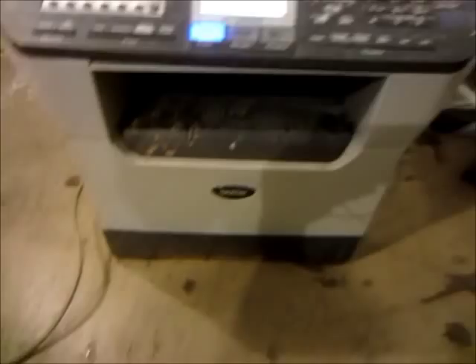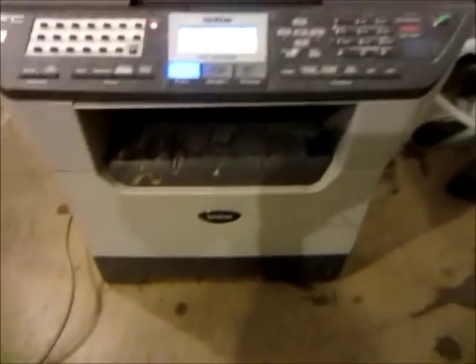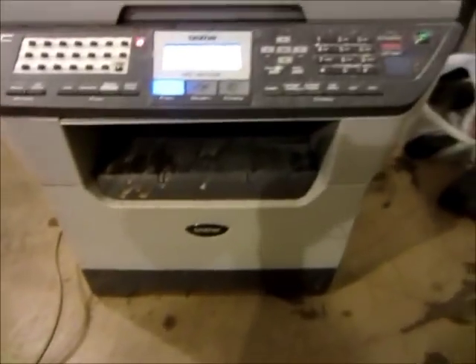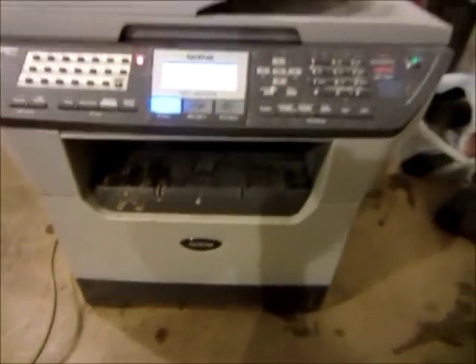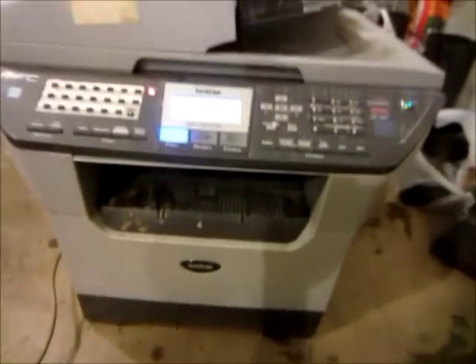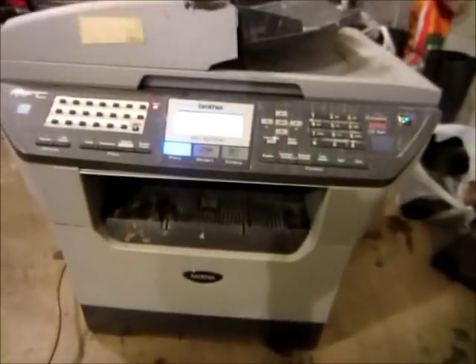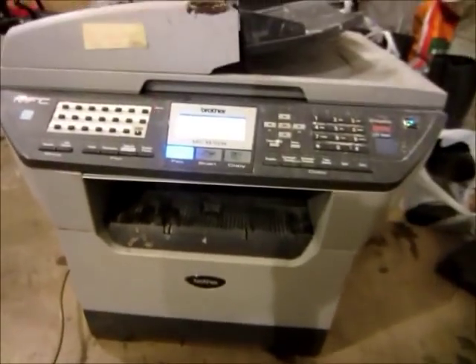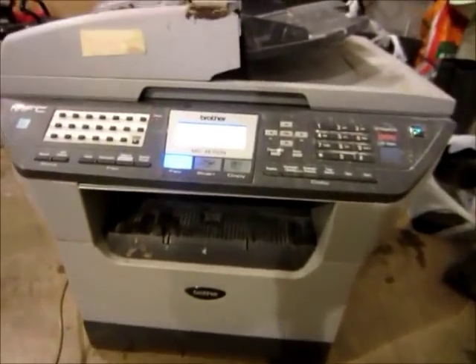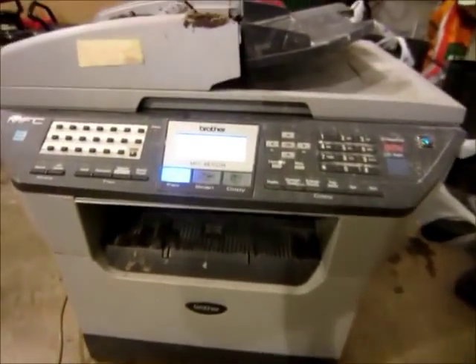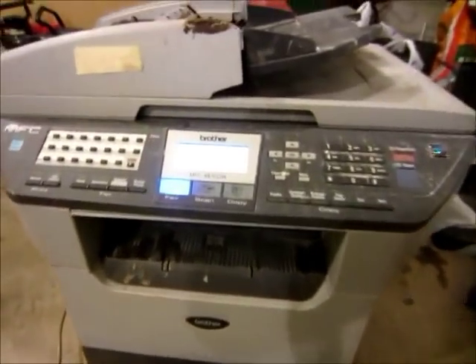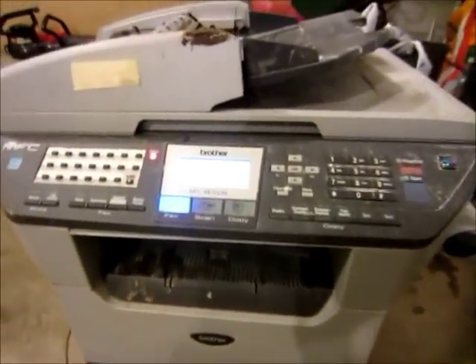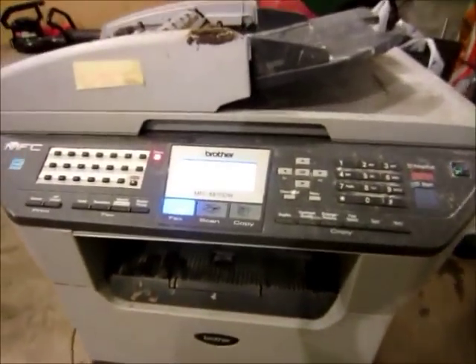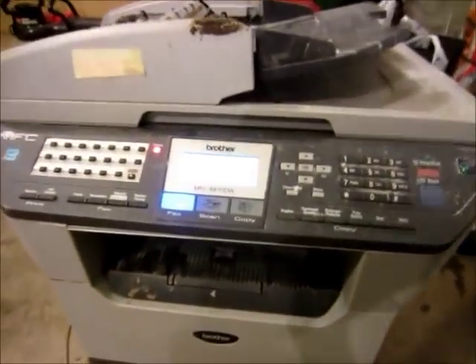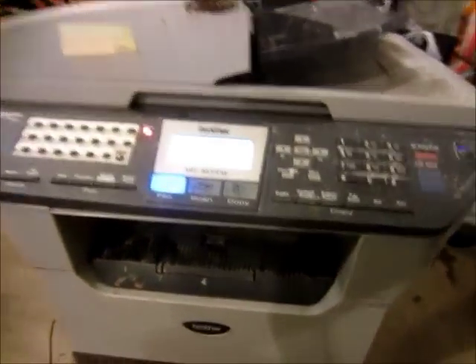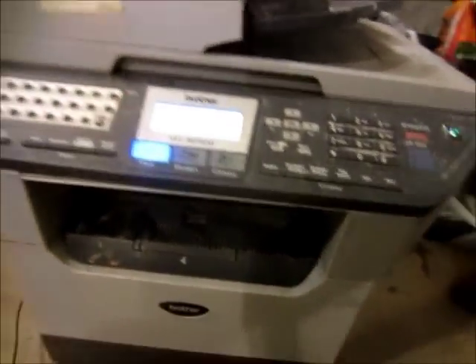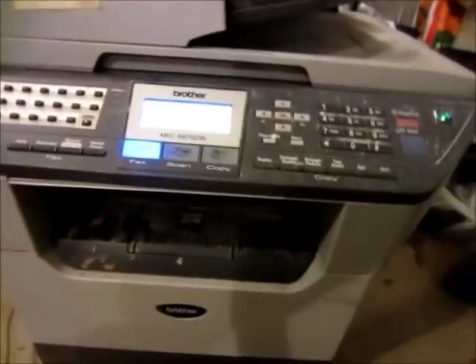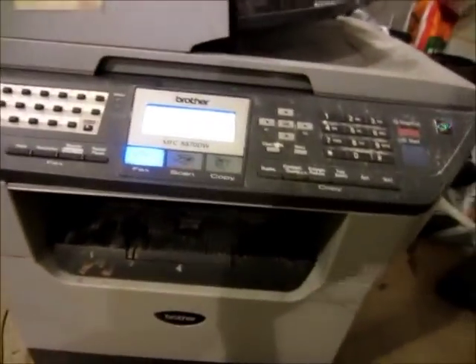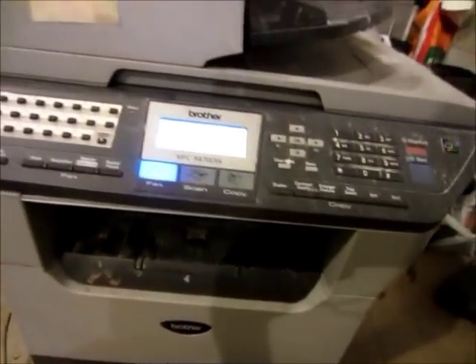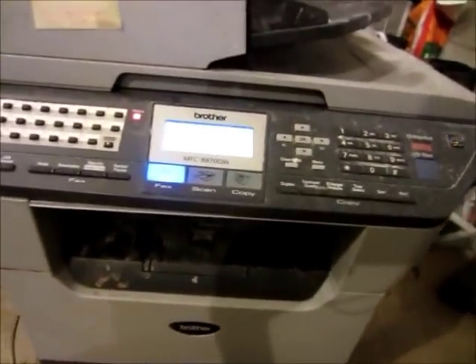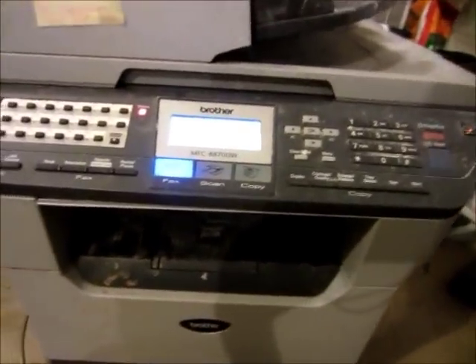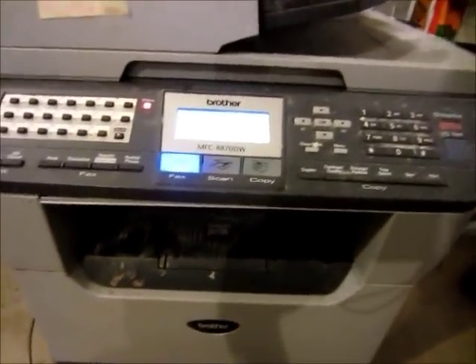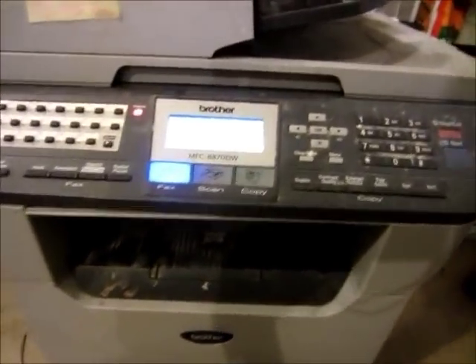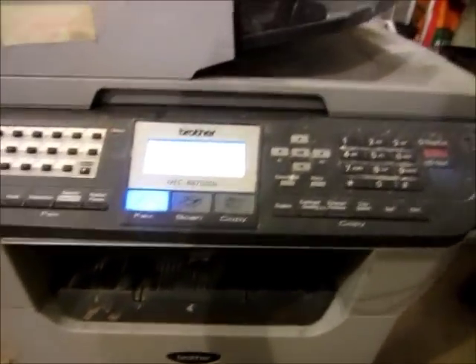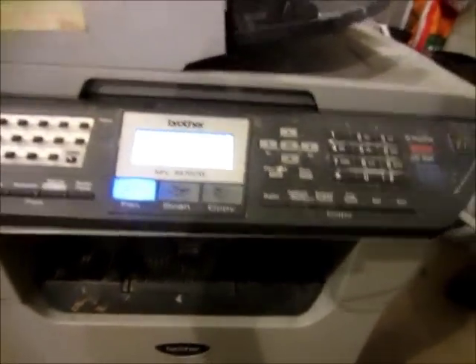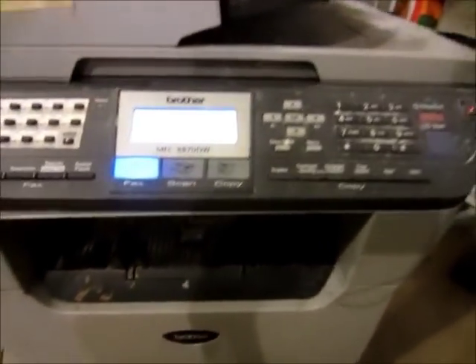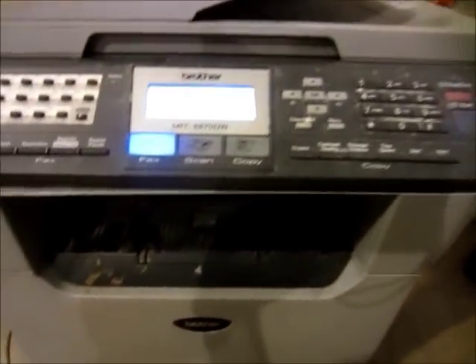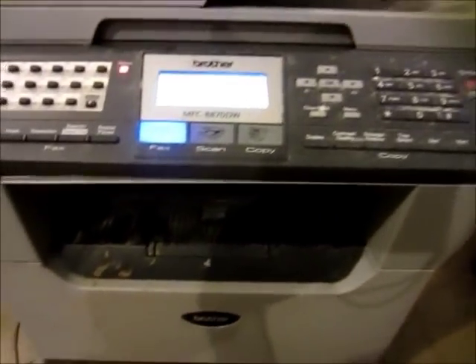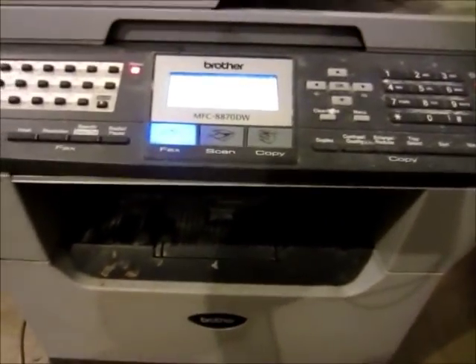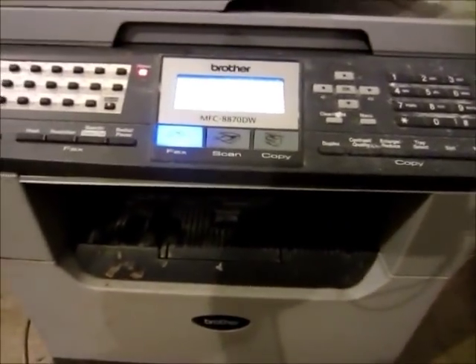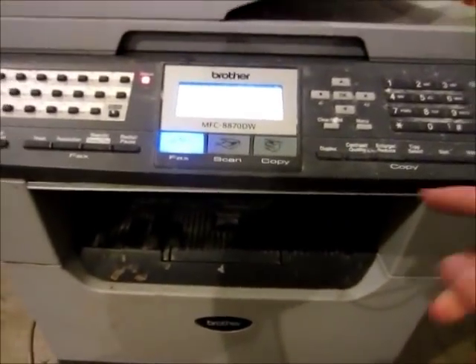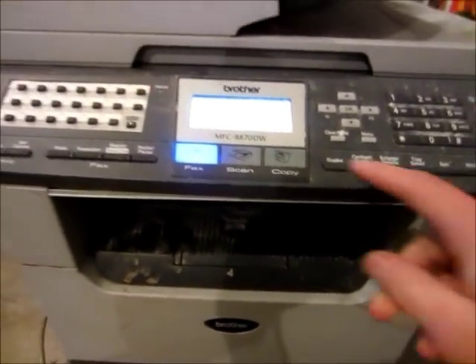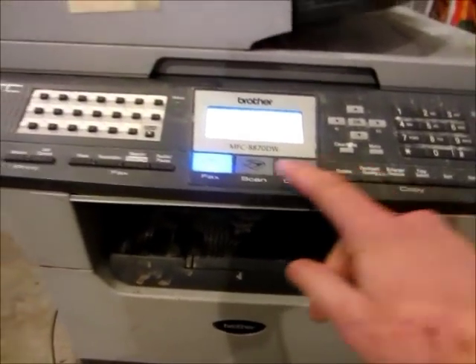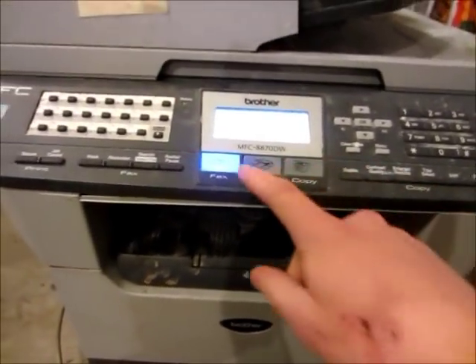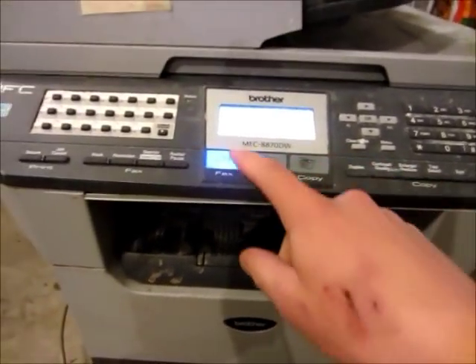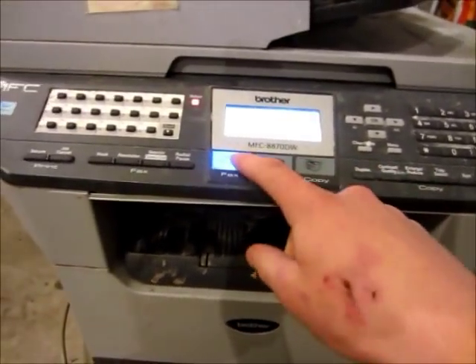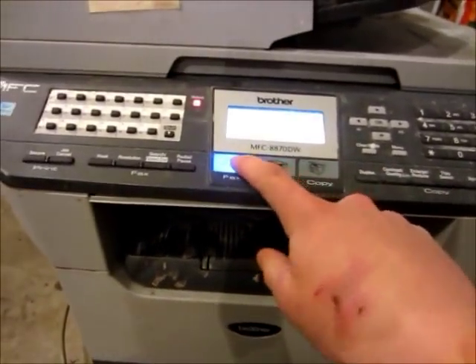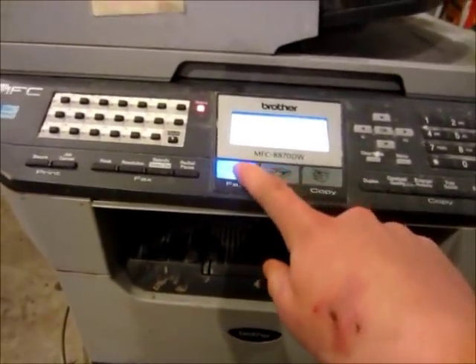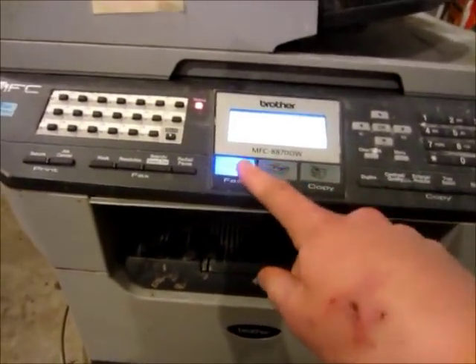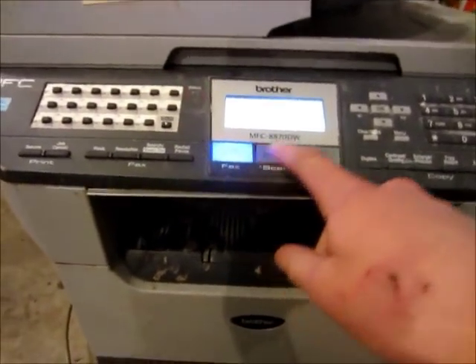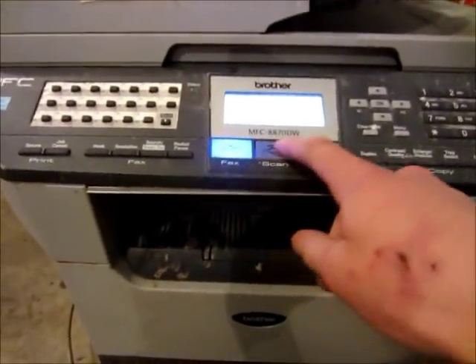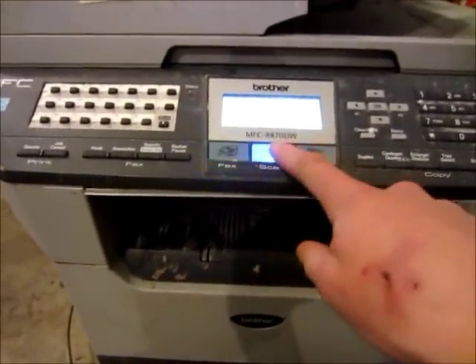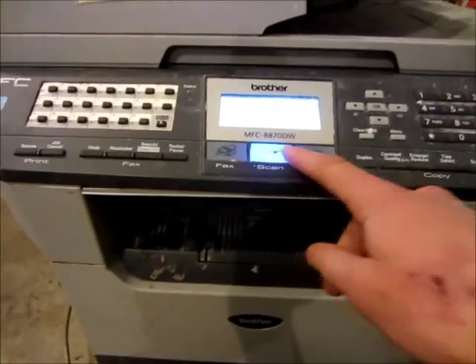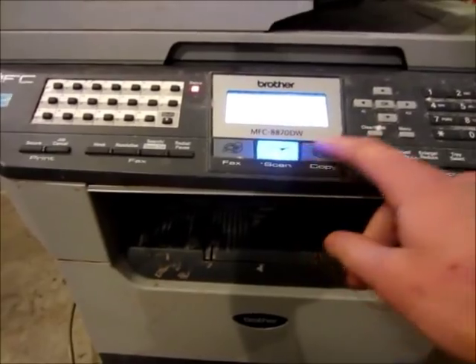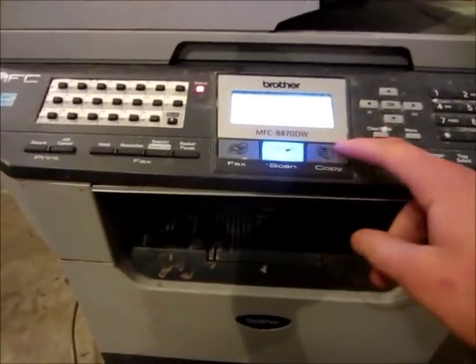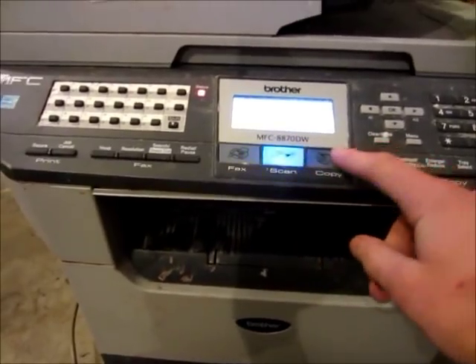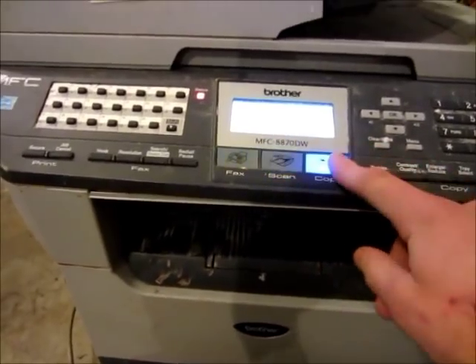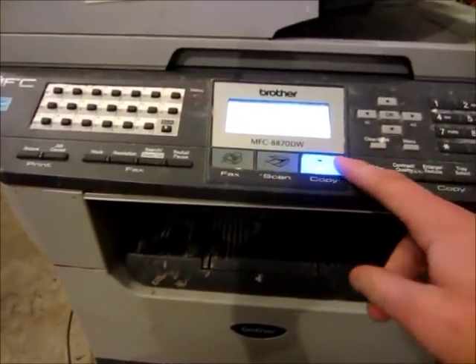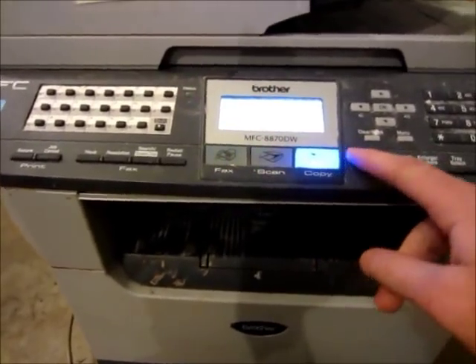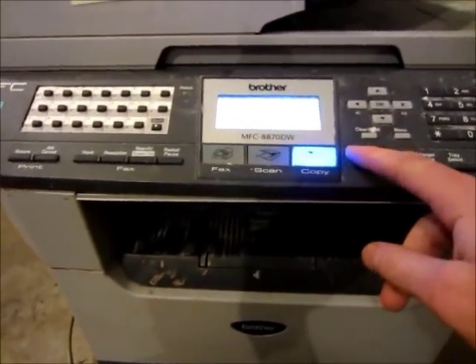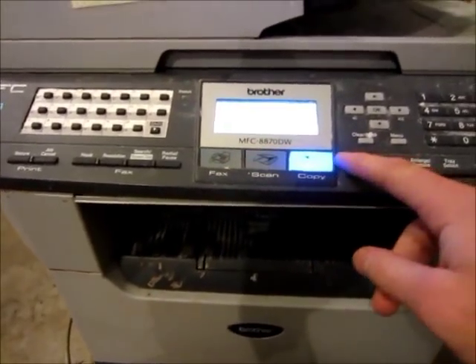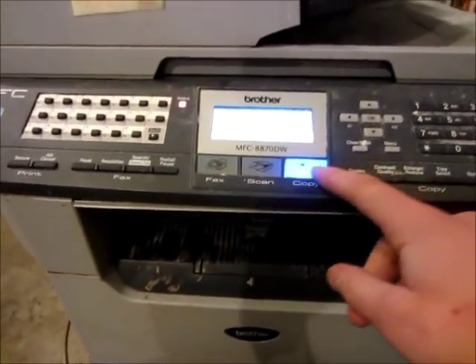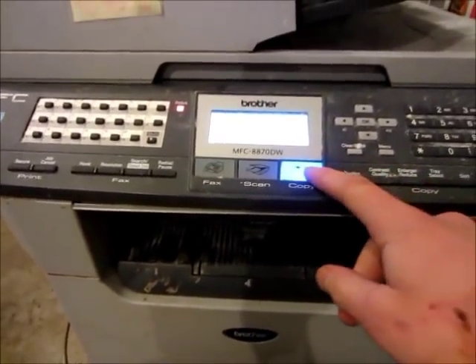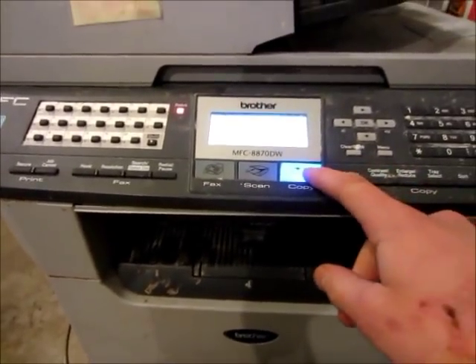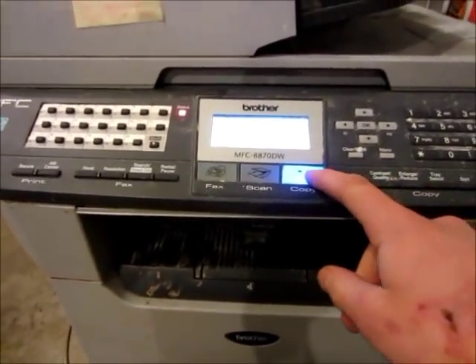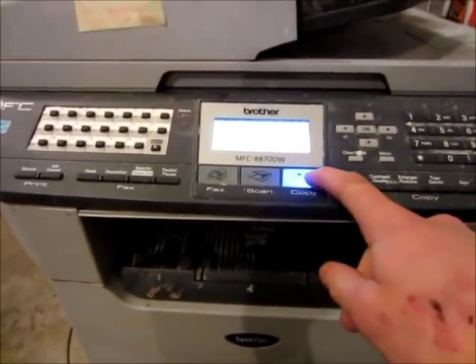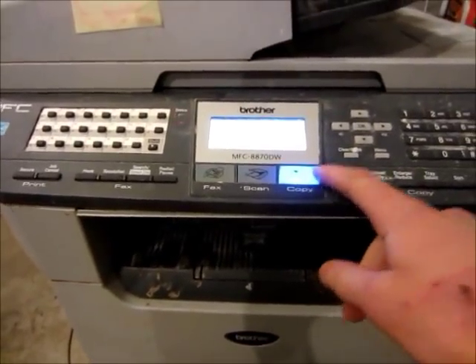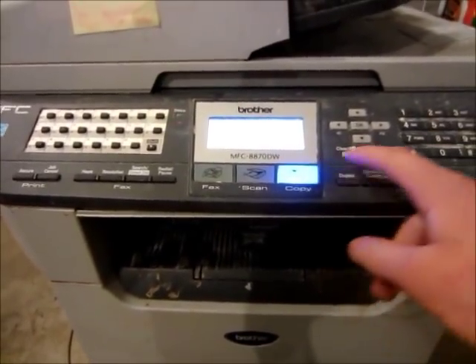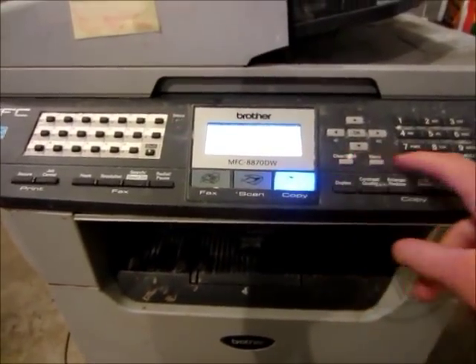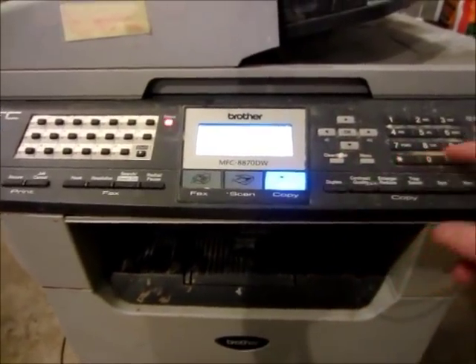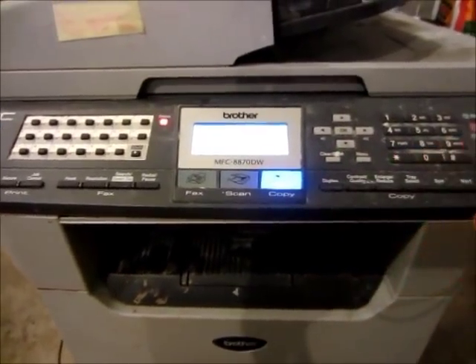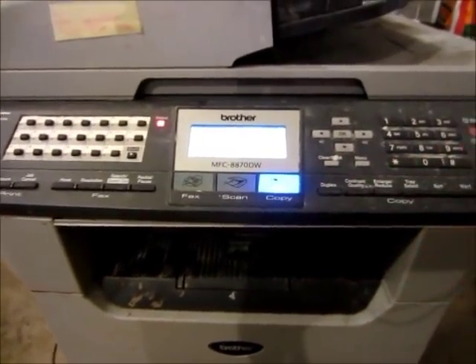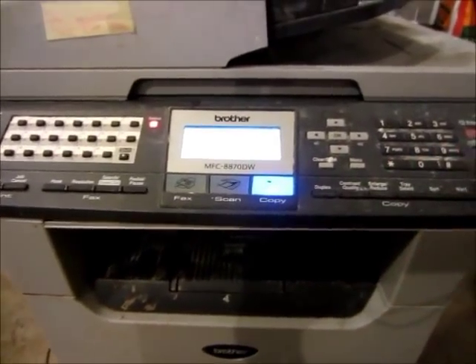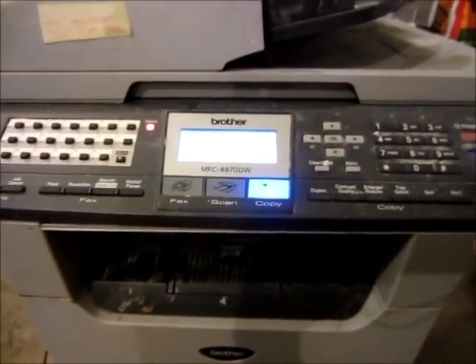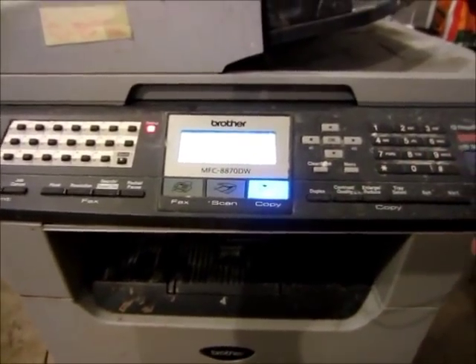I think I'll make a time-lapse of us taking it apart. That should be fun.